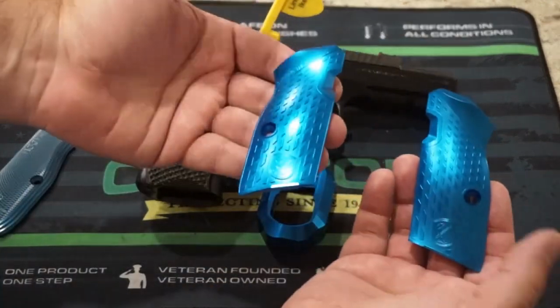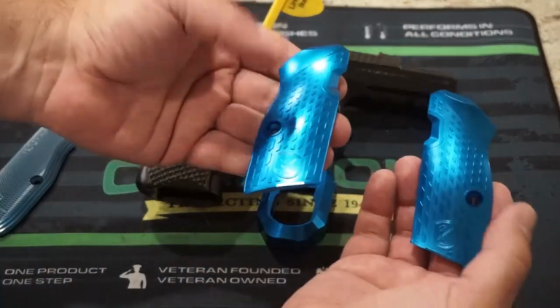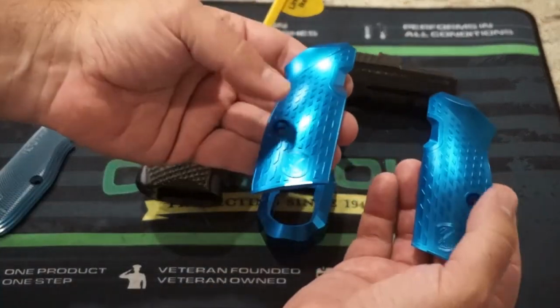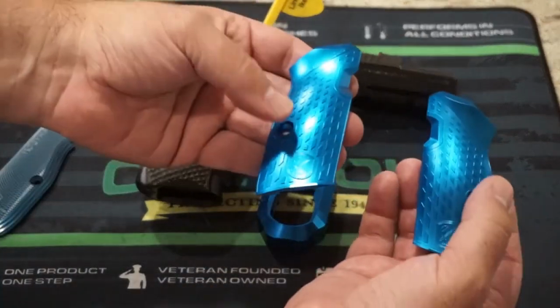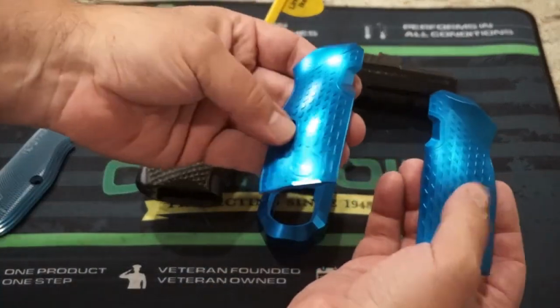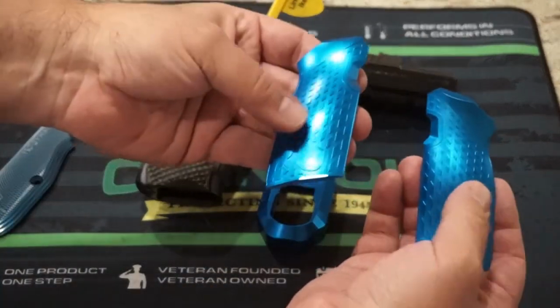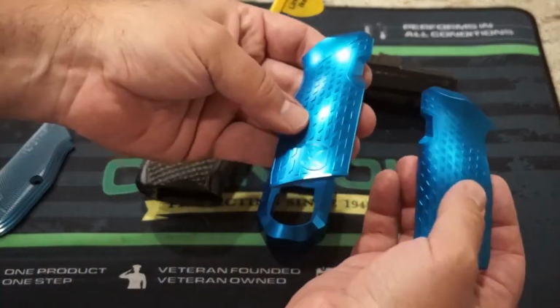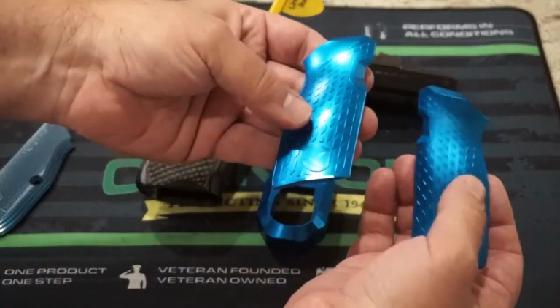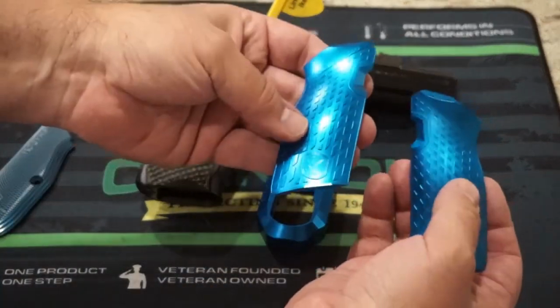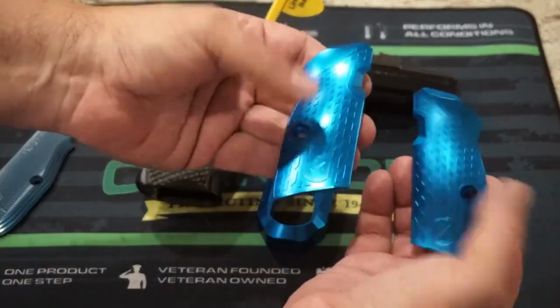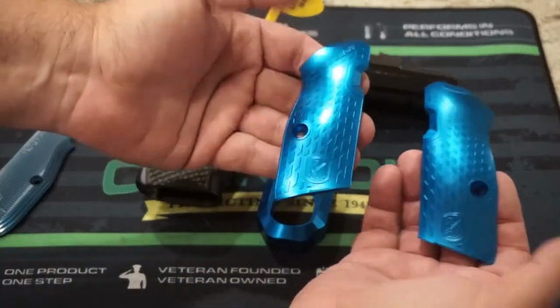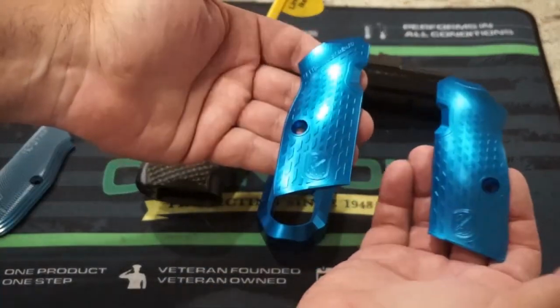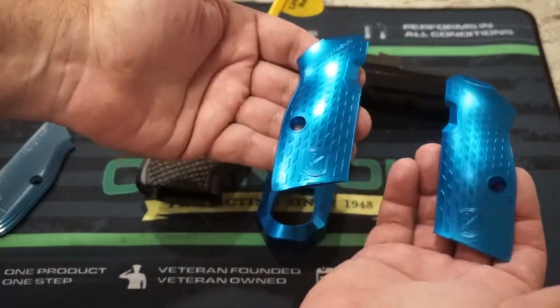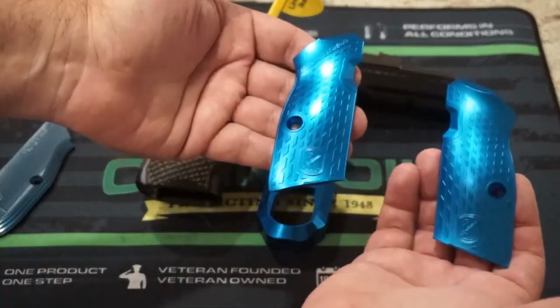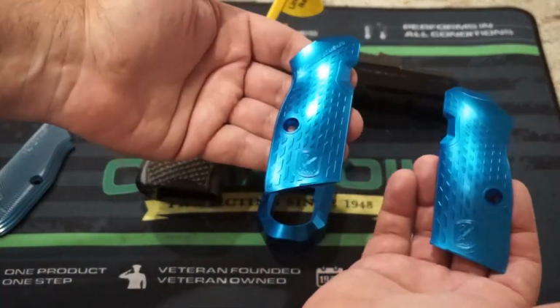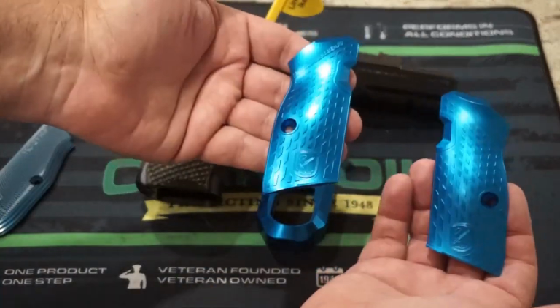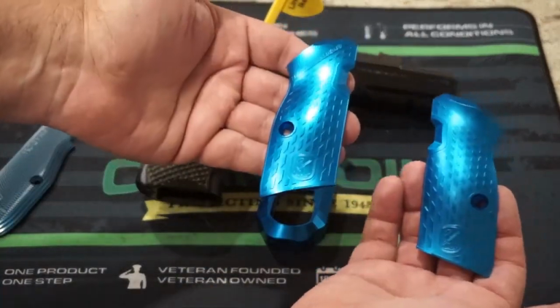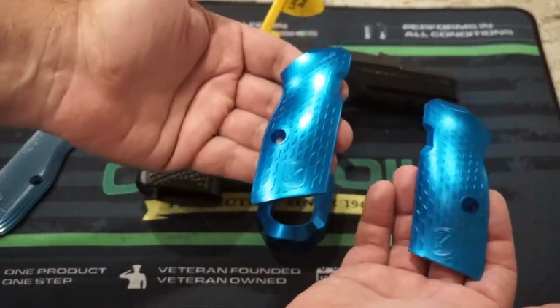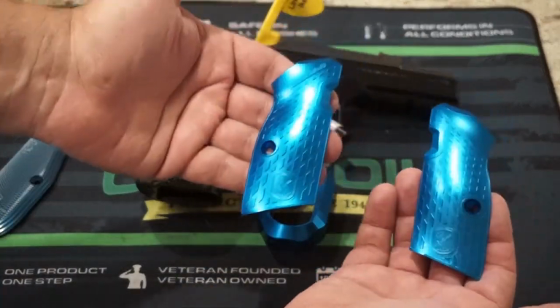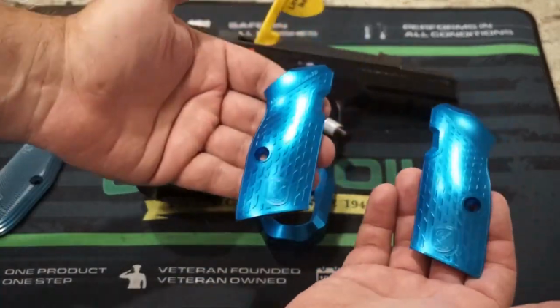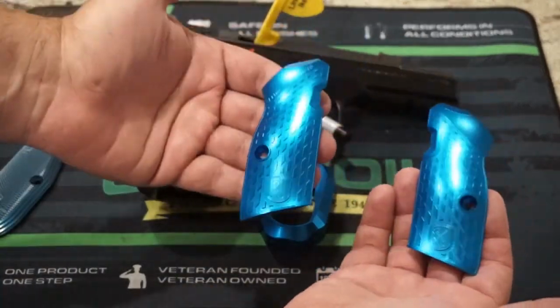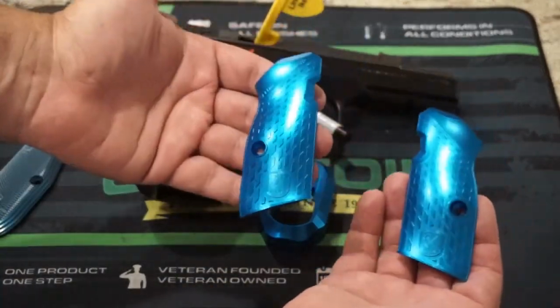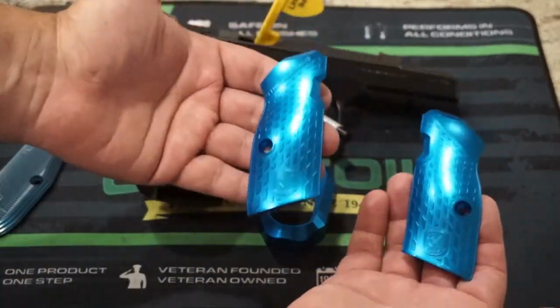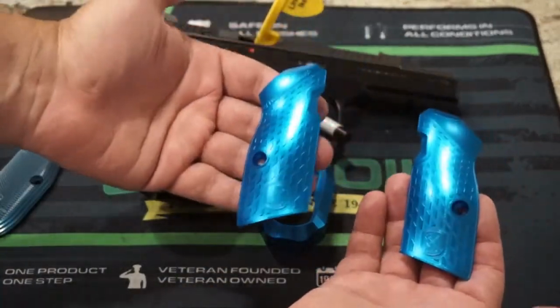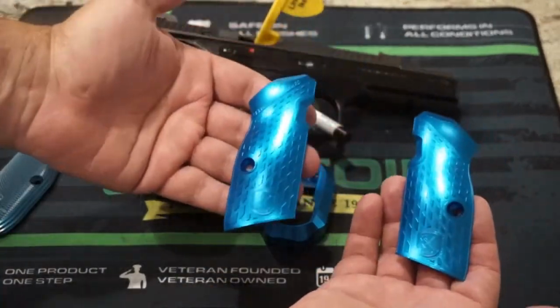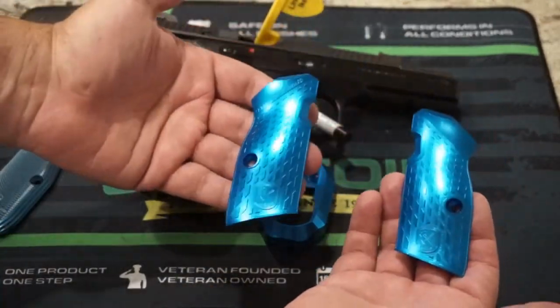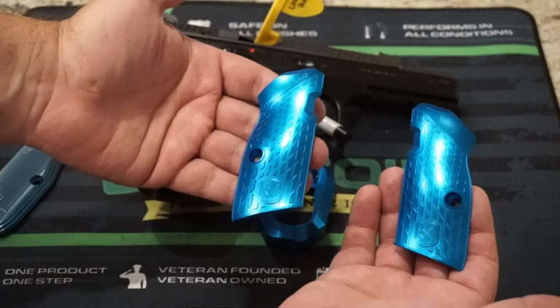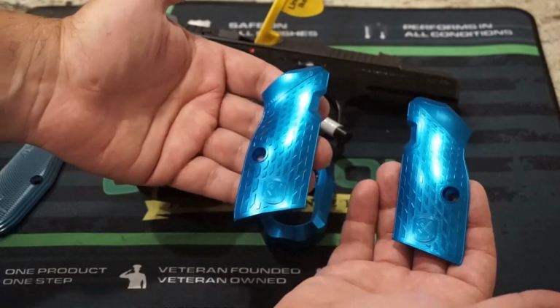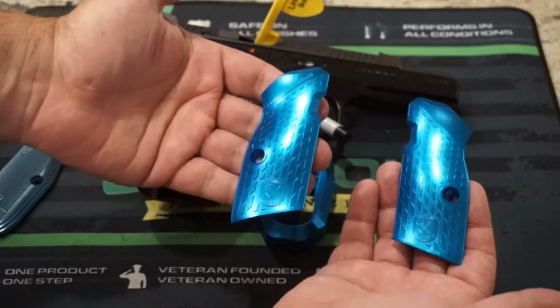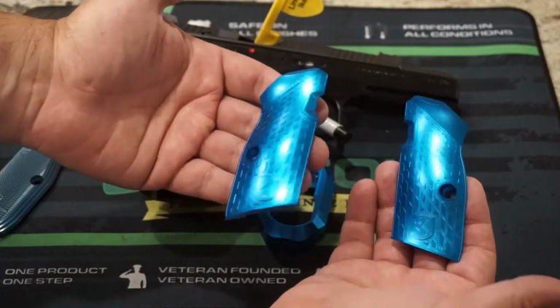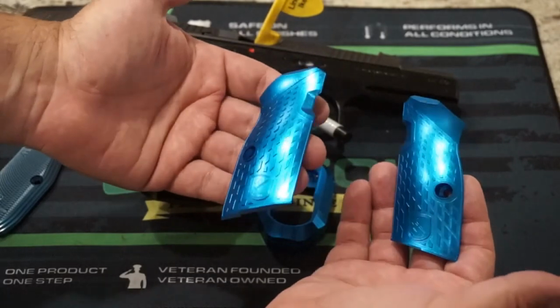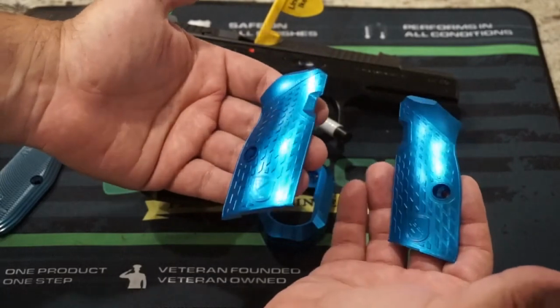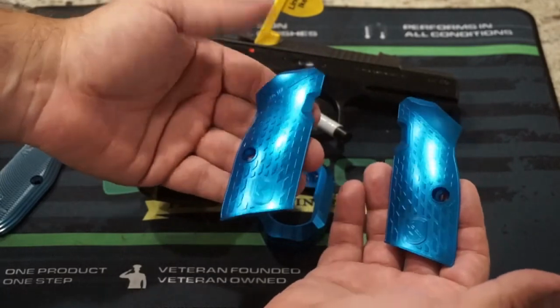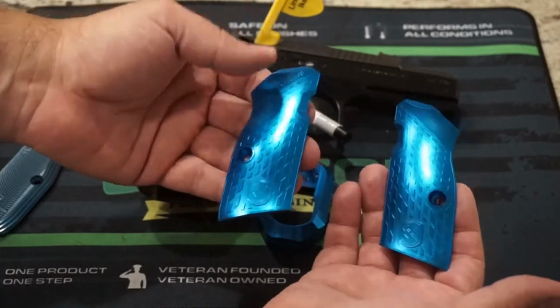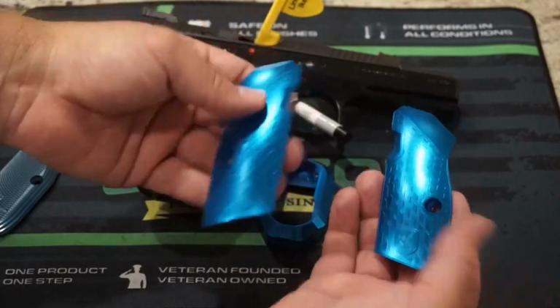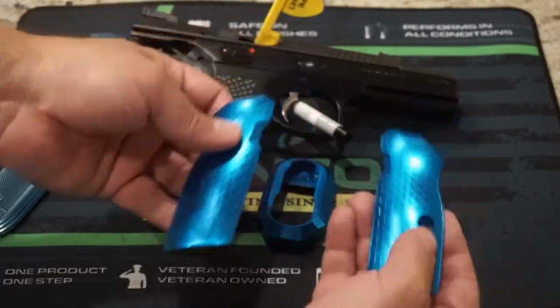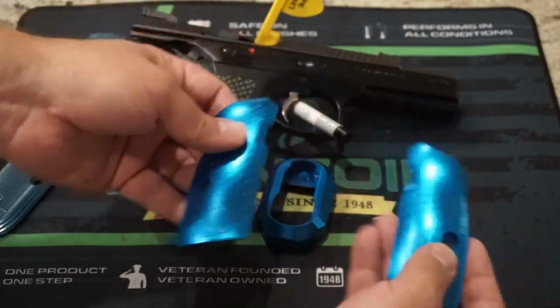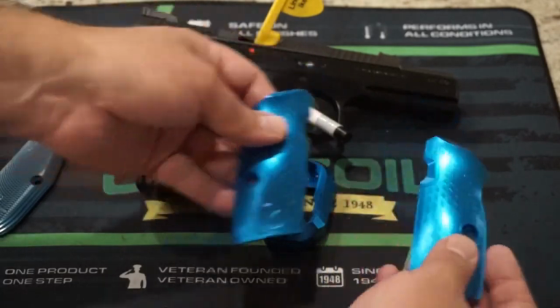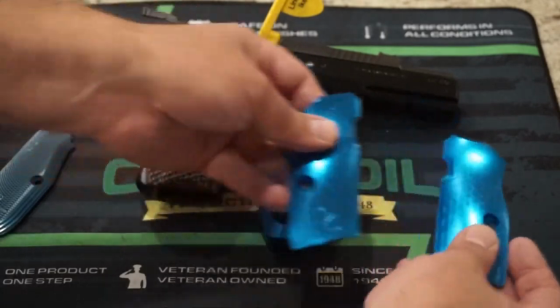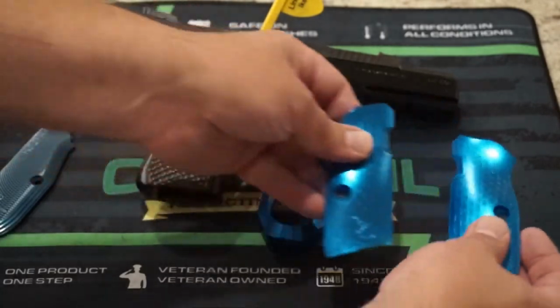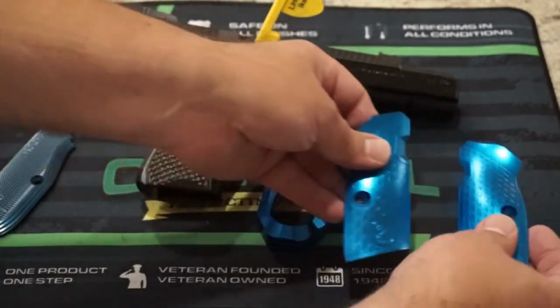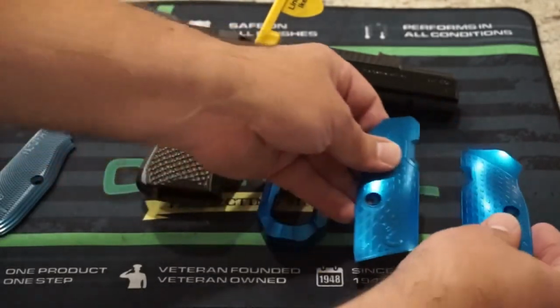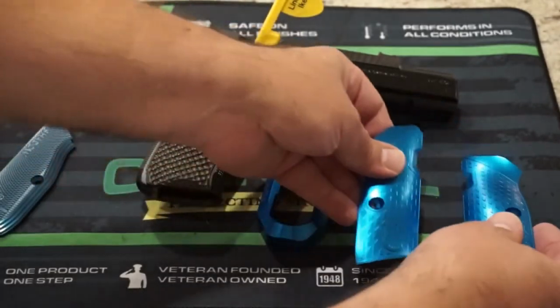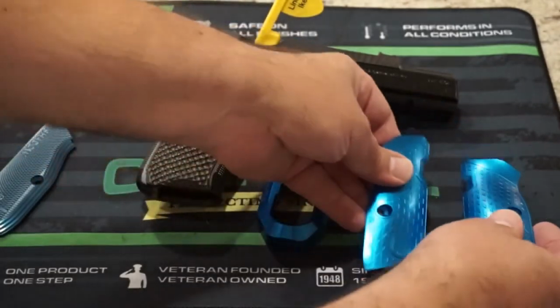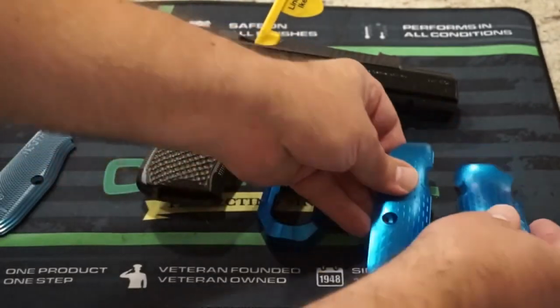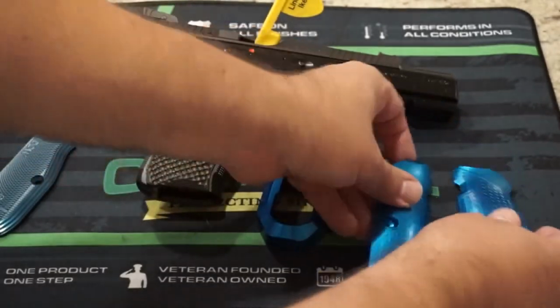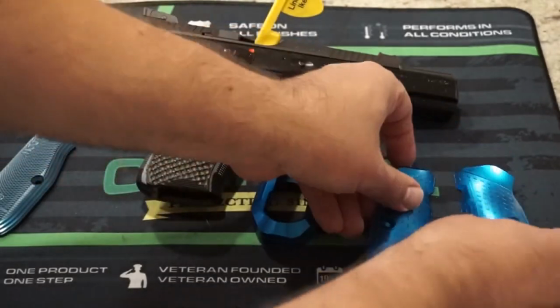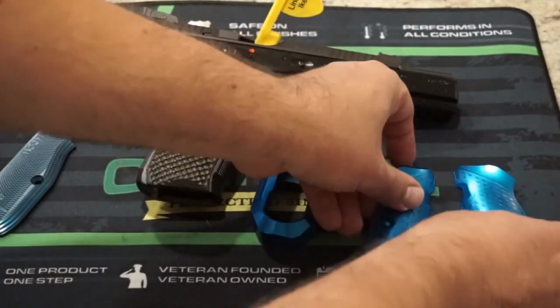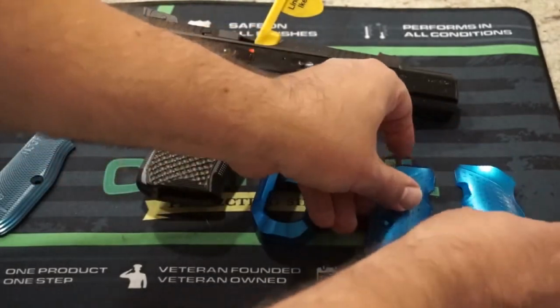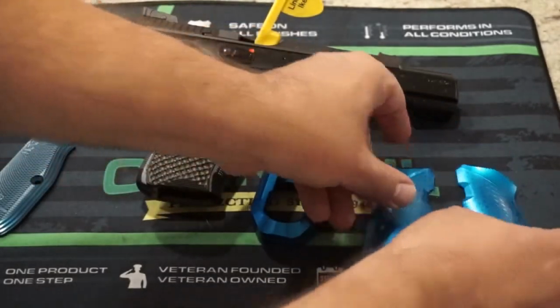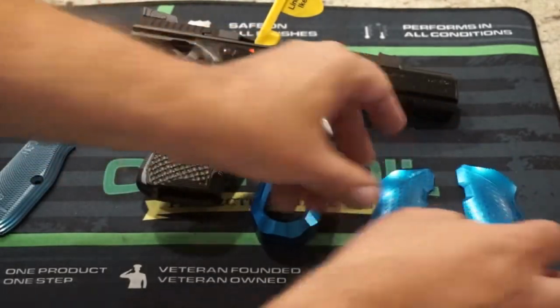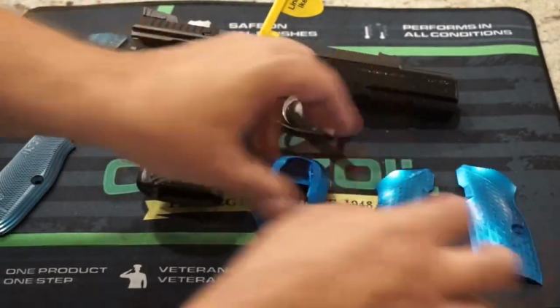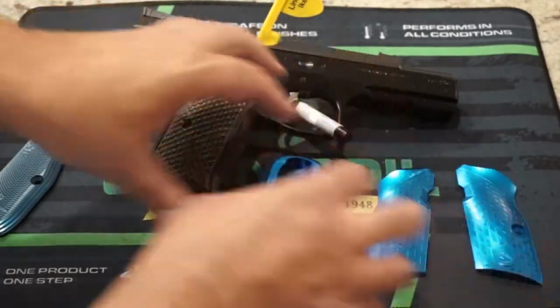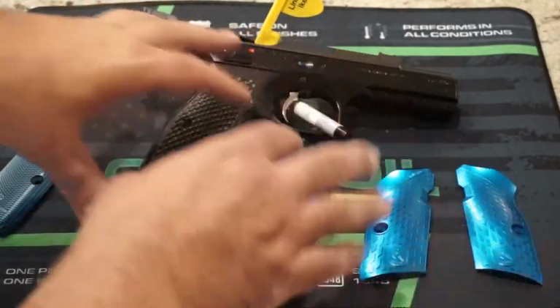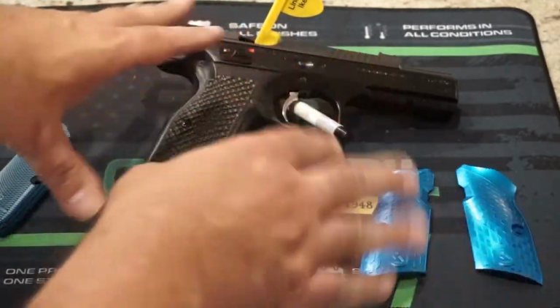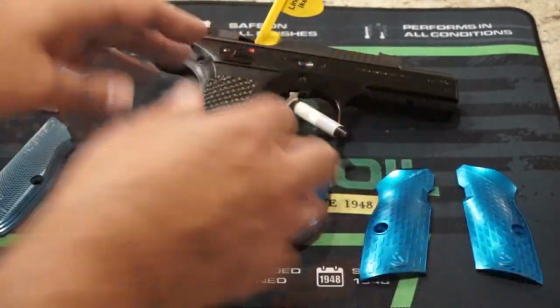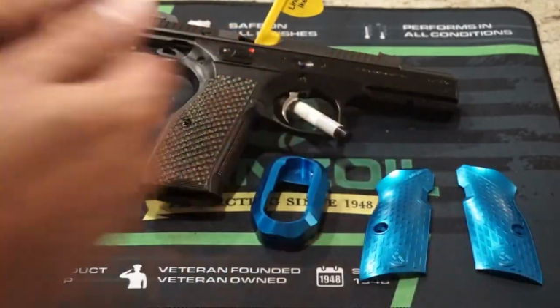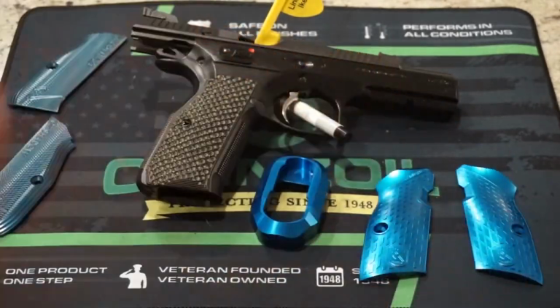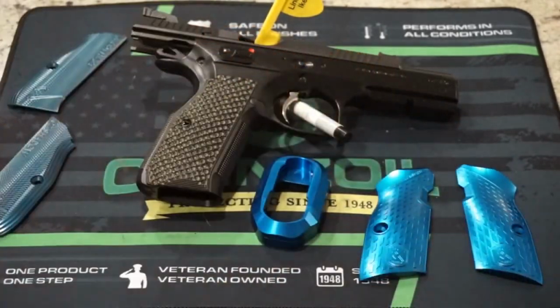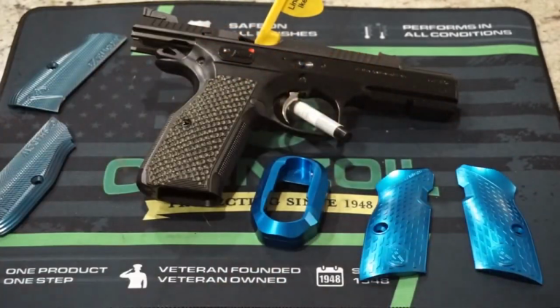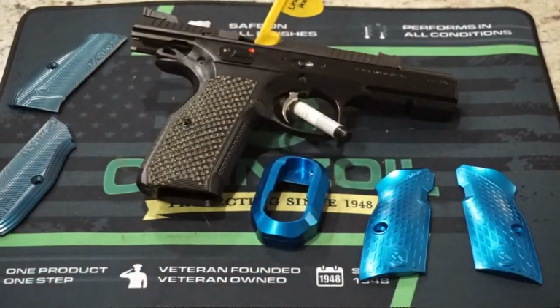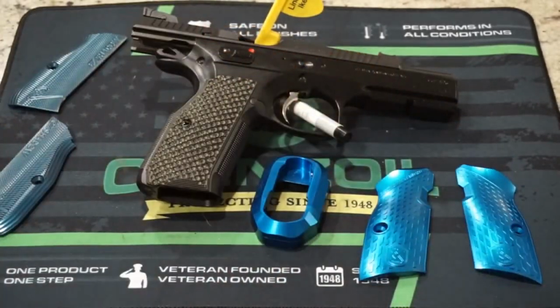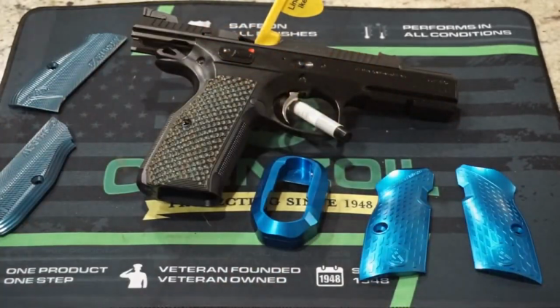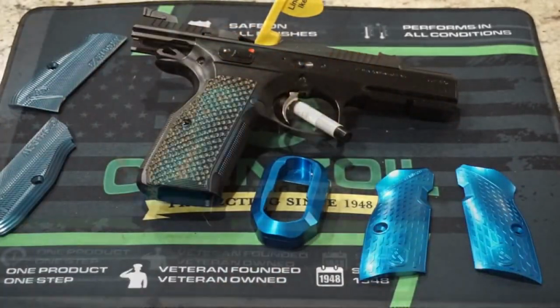They do include the screws to install them, which is always a nice little add-on. So let's go ahead and install them and see how it looks.